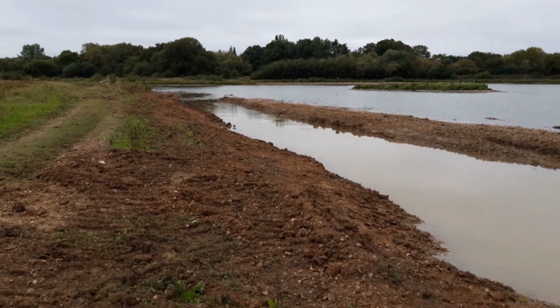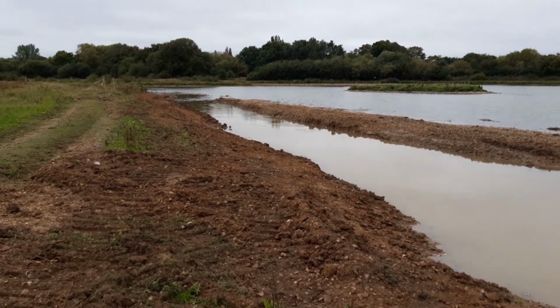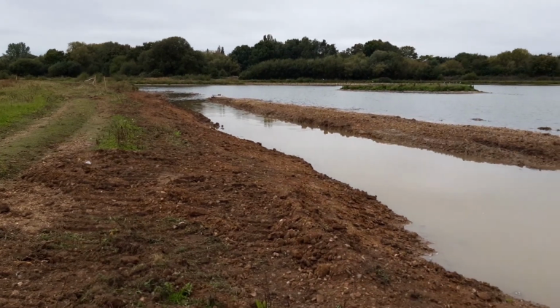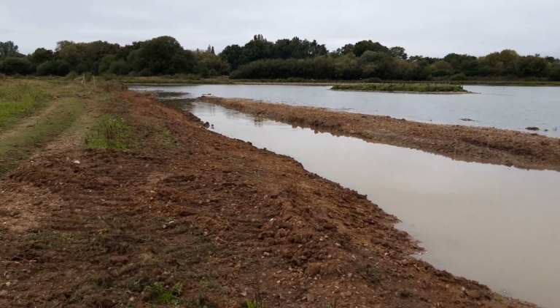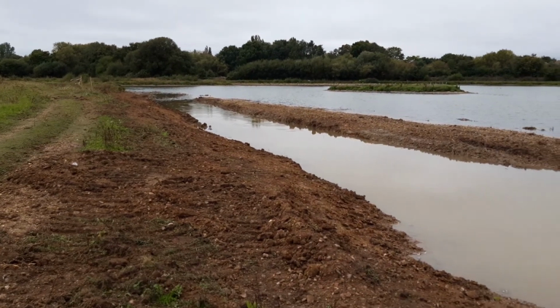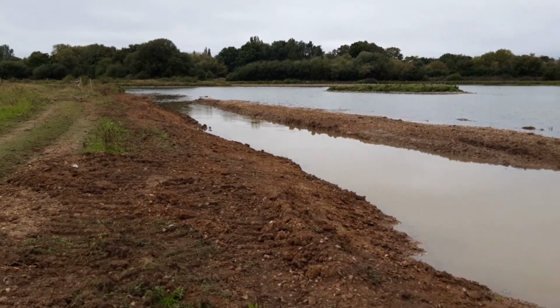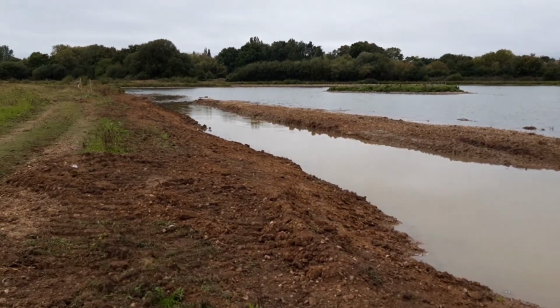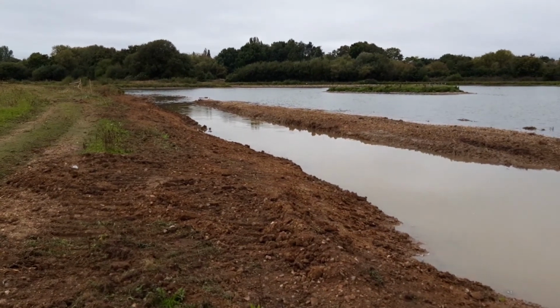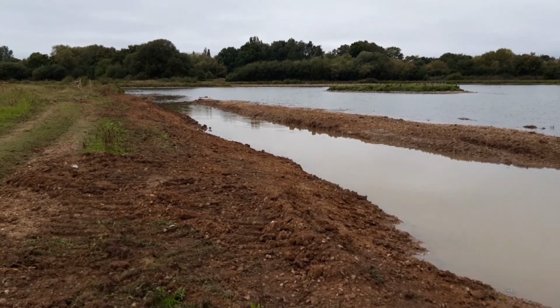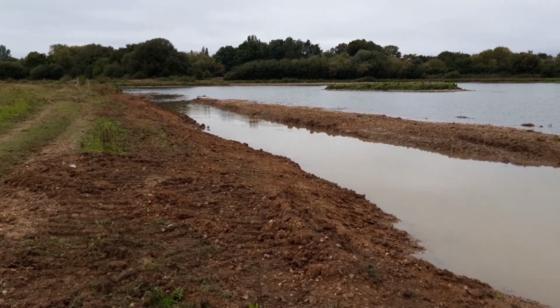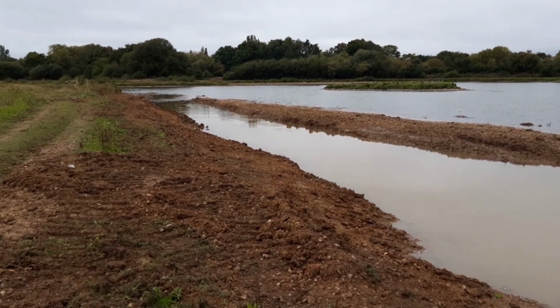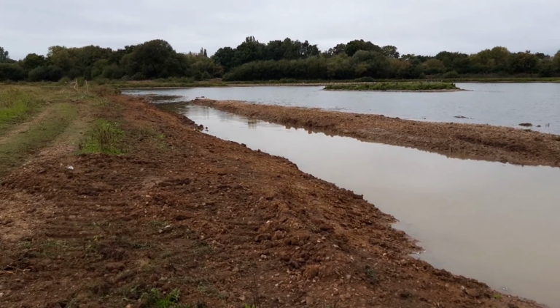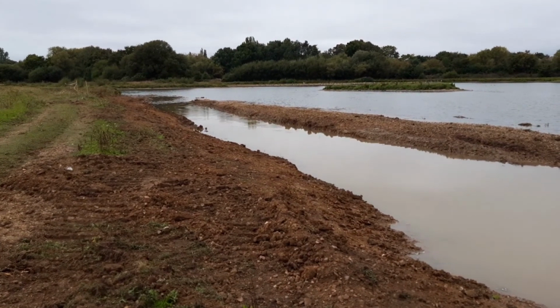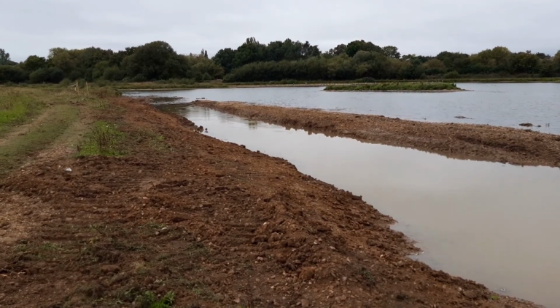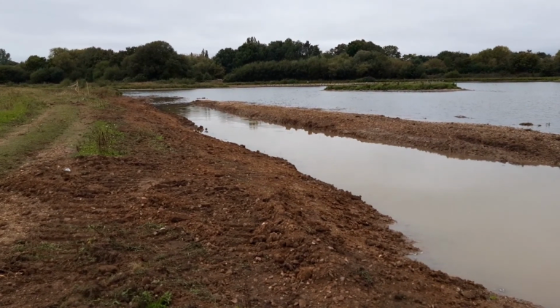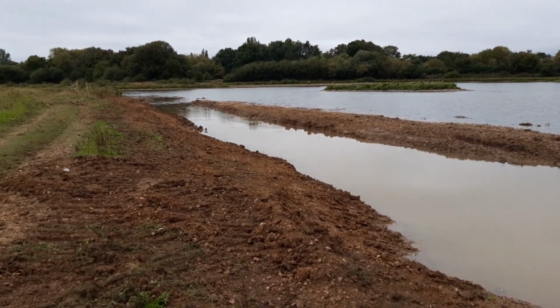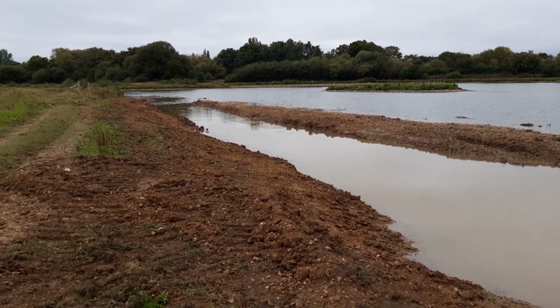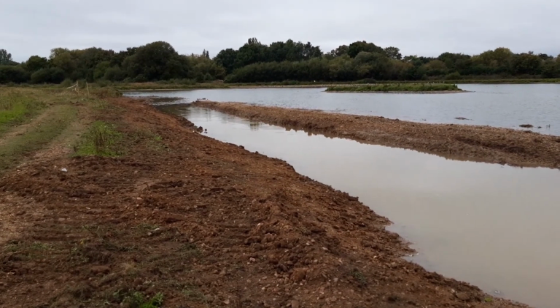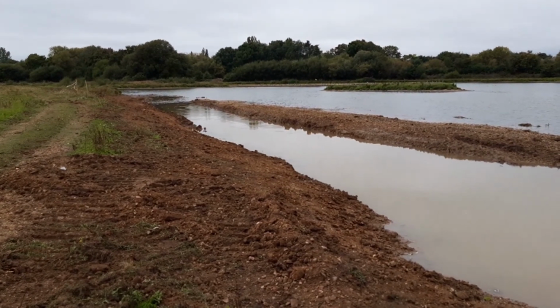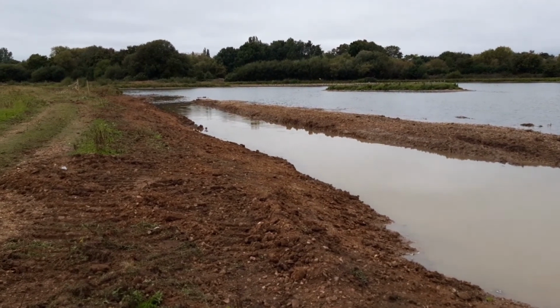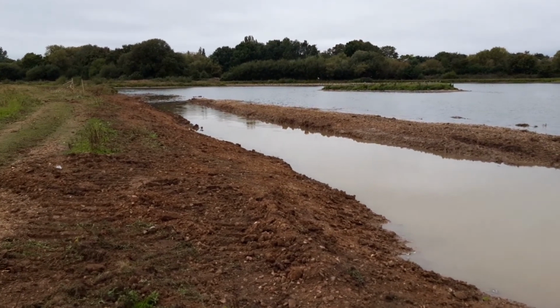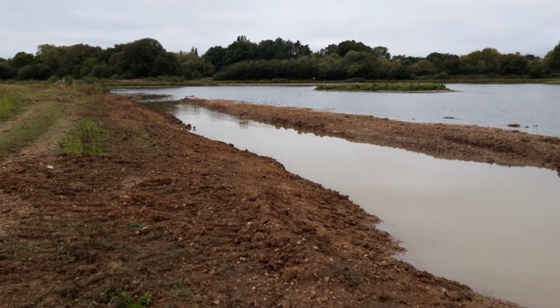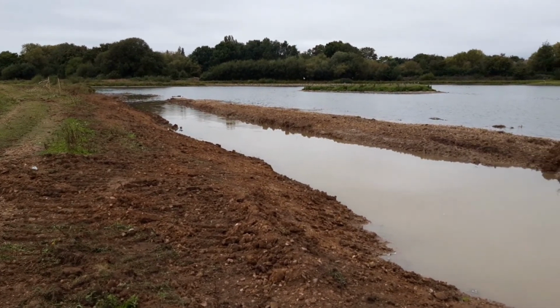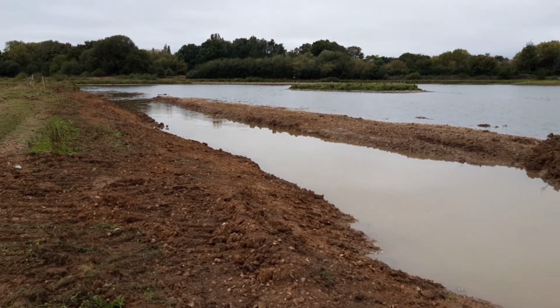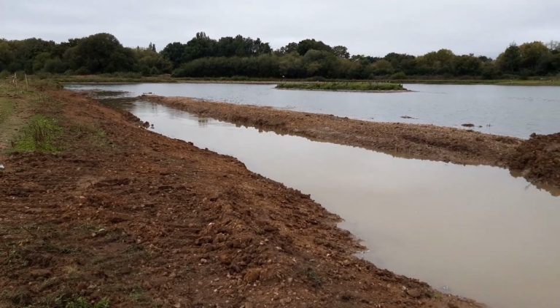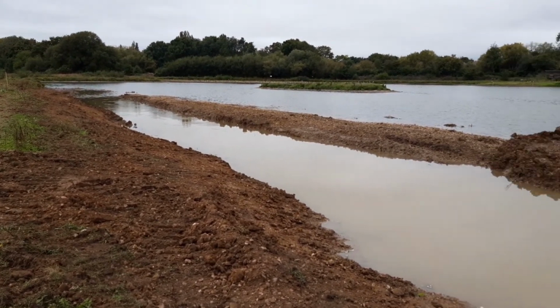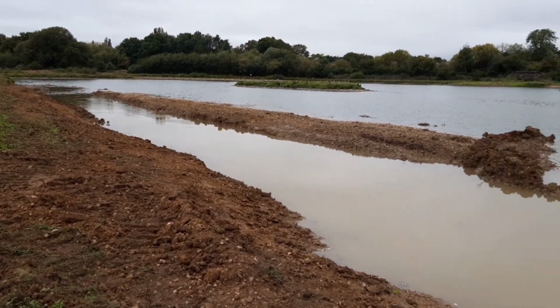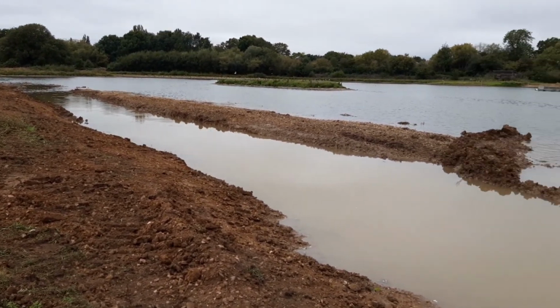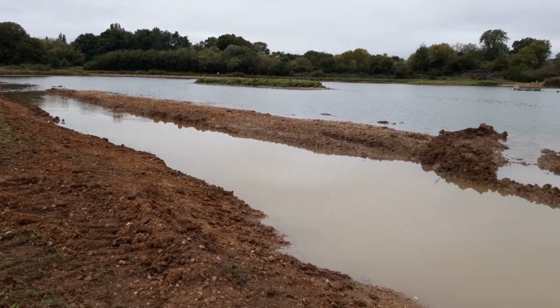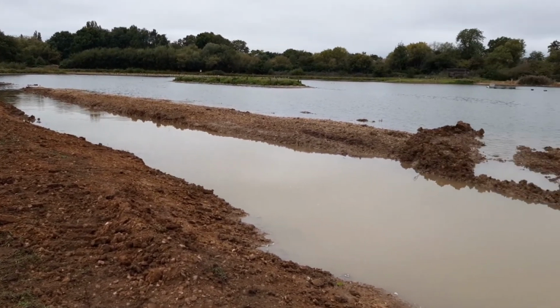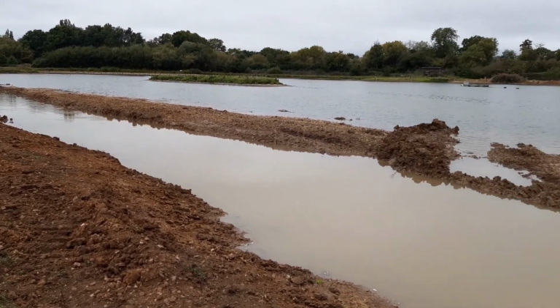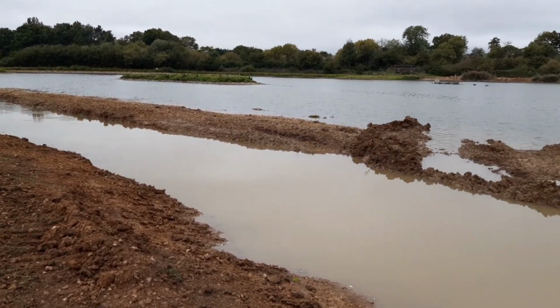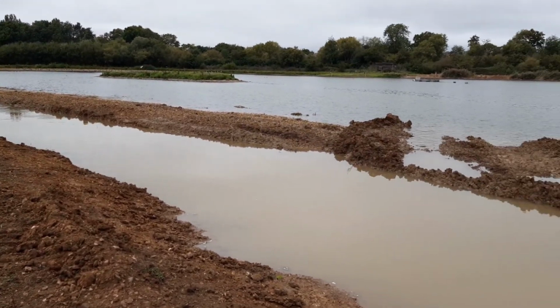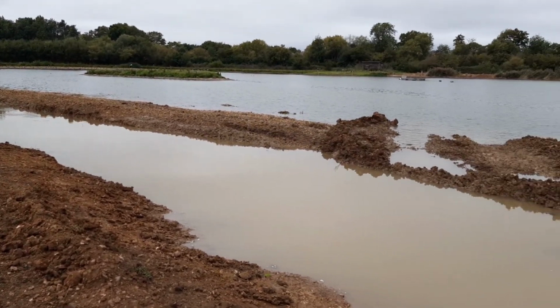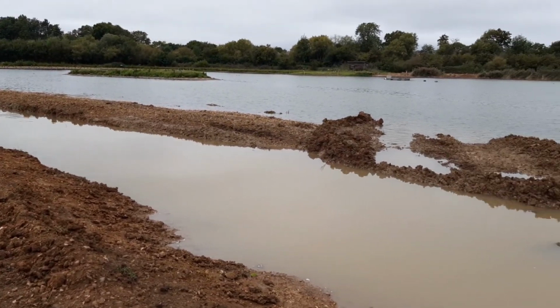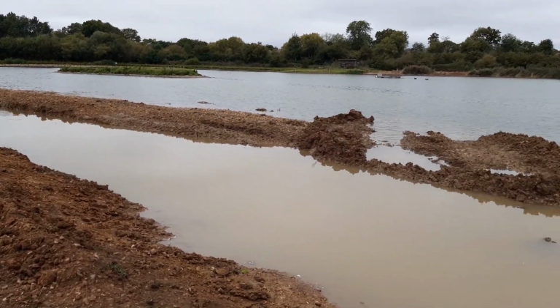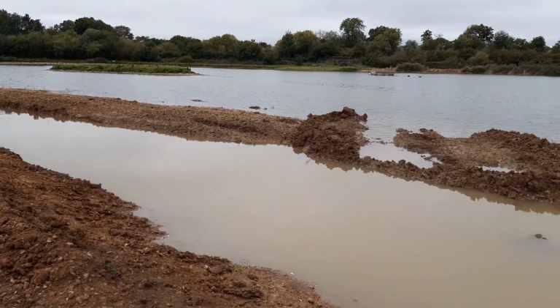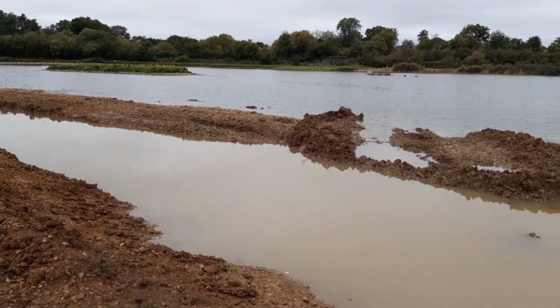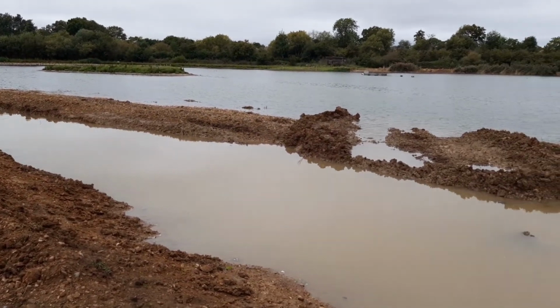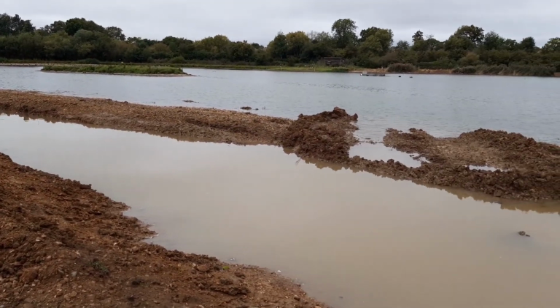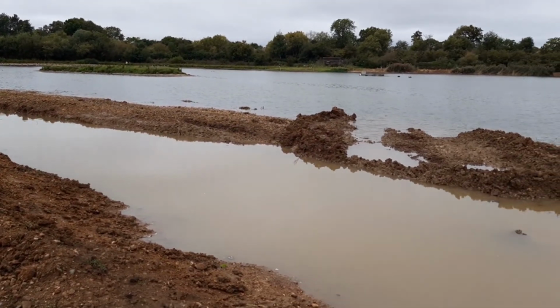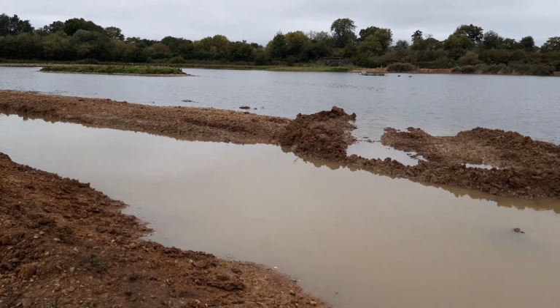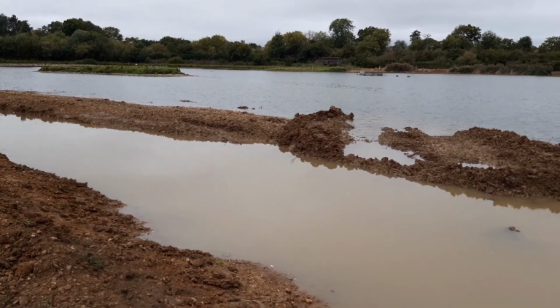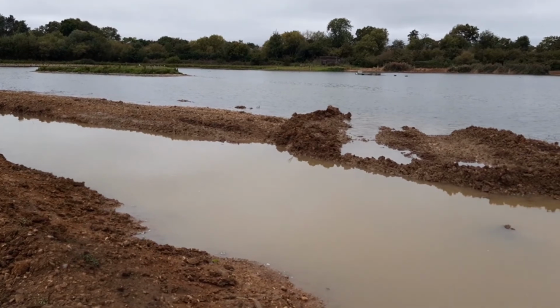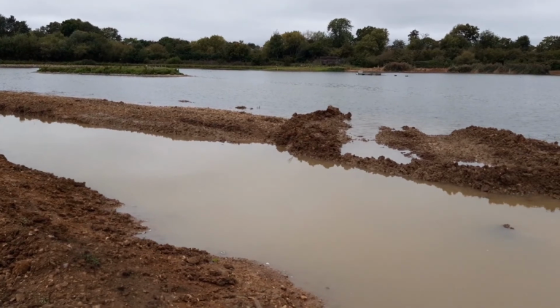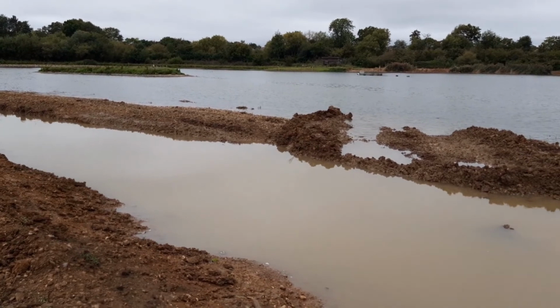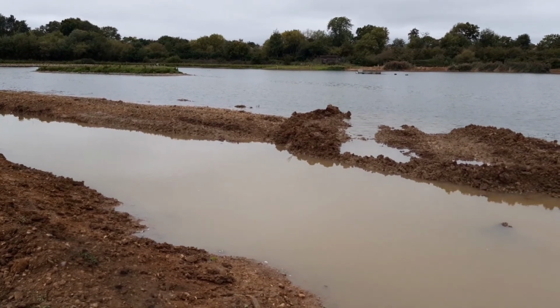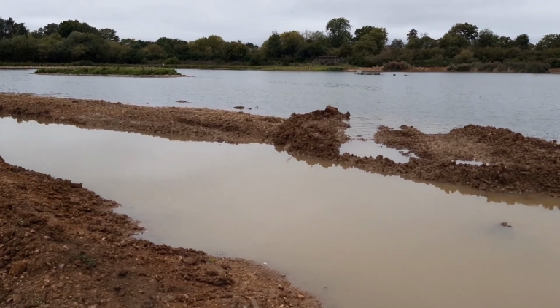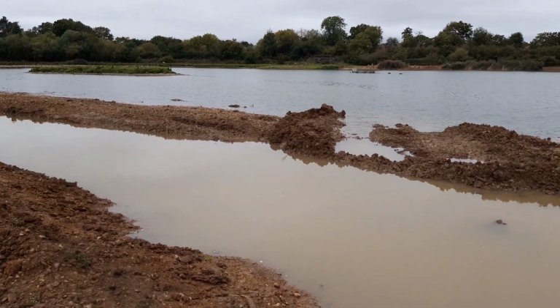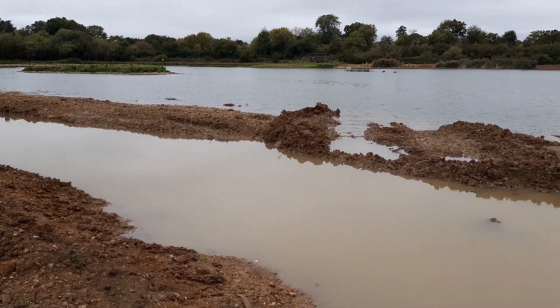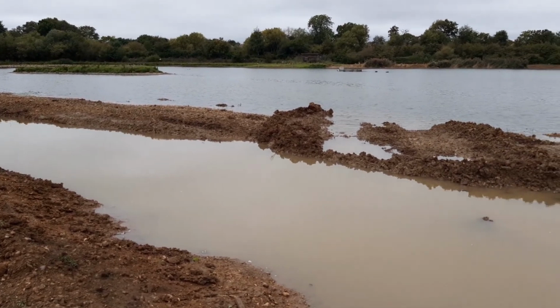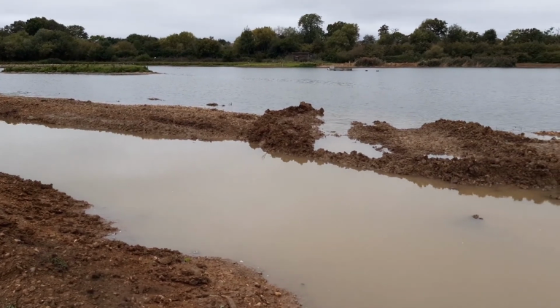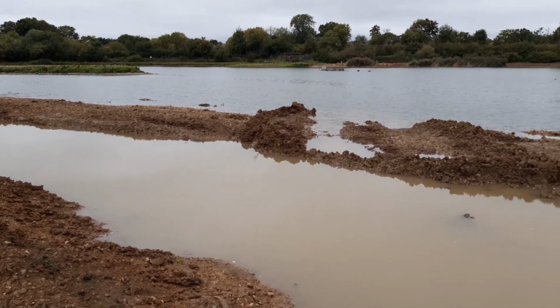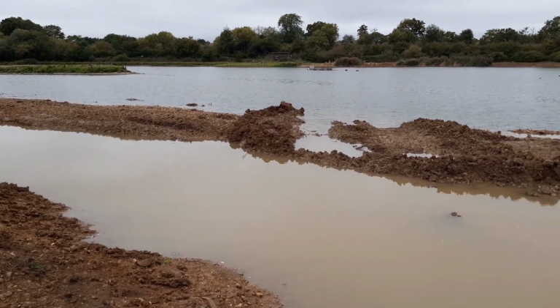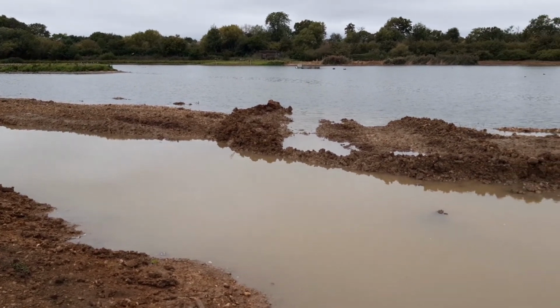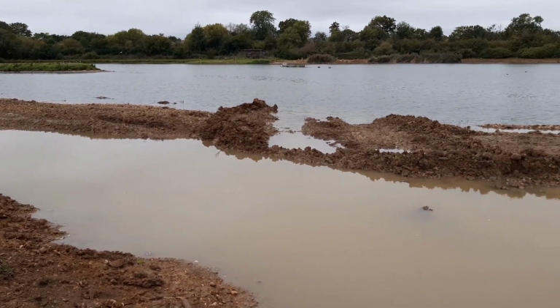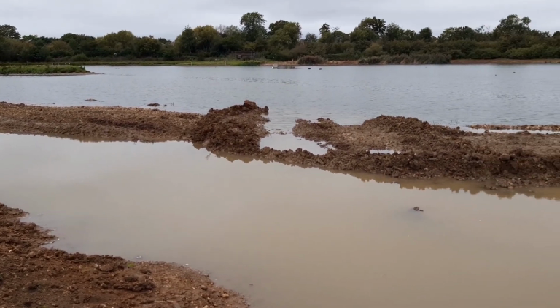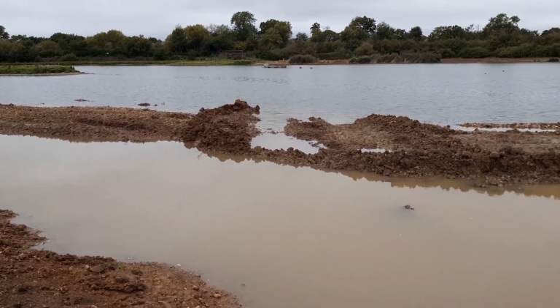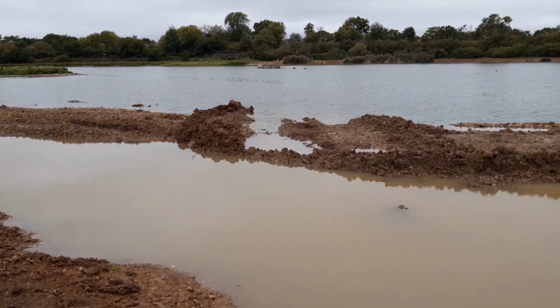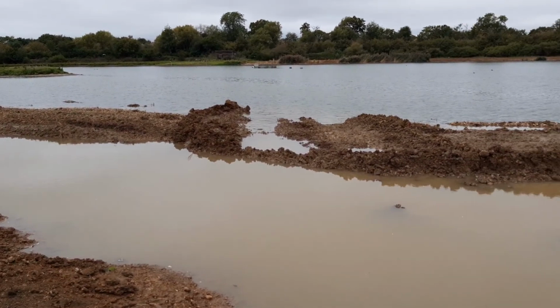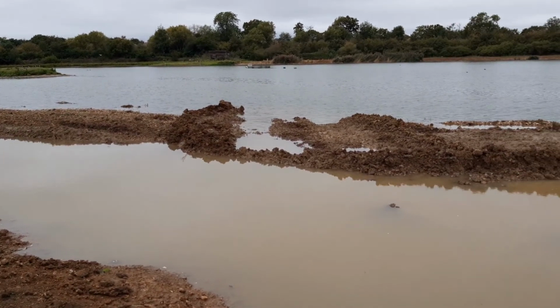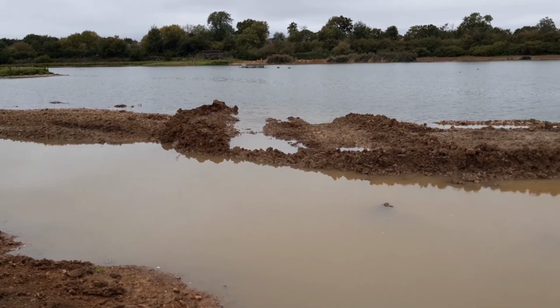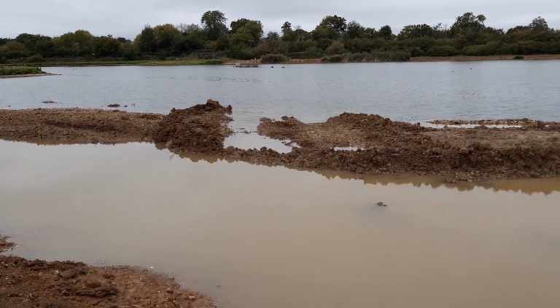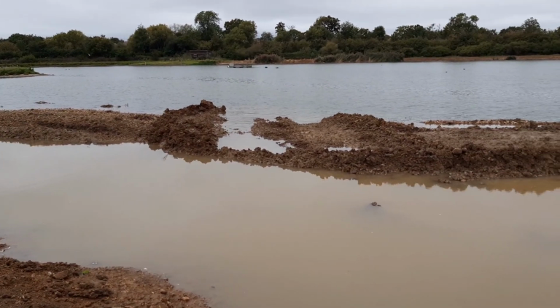Morning lovely people. I've stood at the southern tip of the spit that was created yesterday.